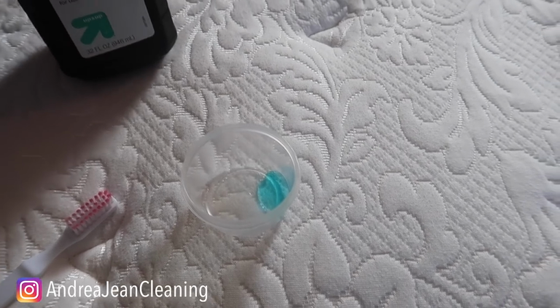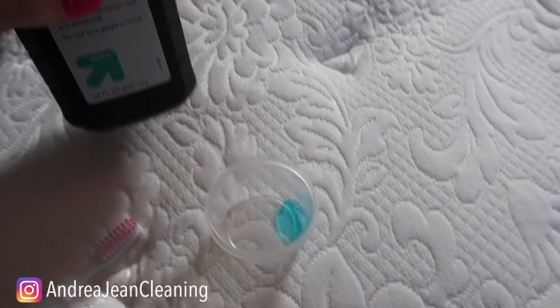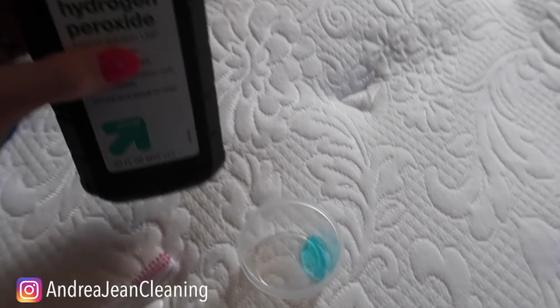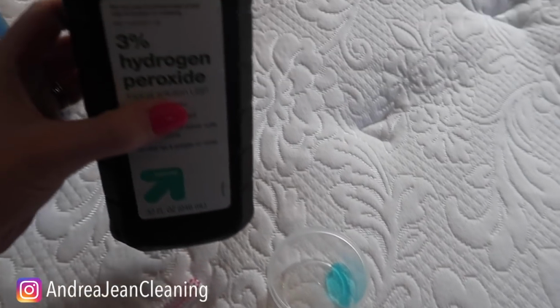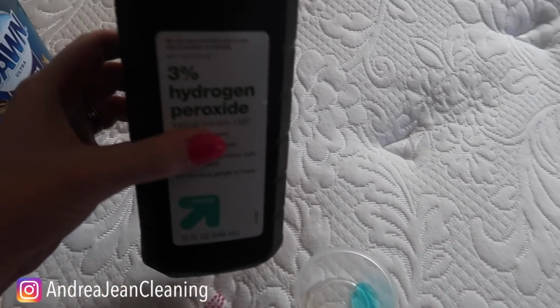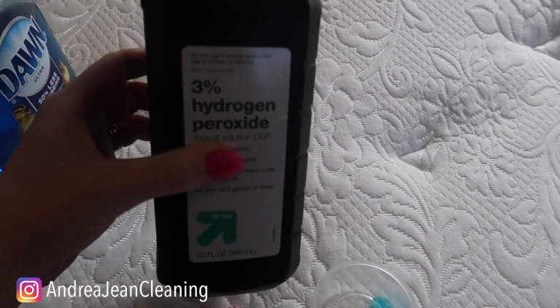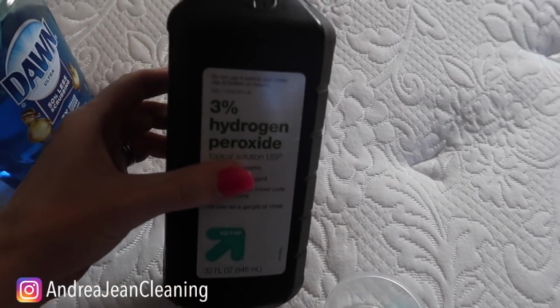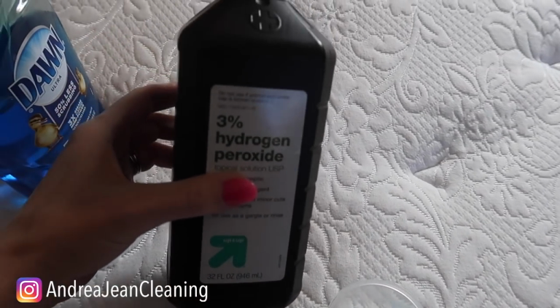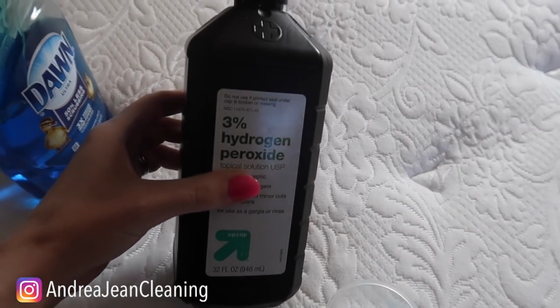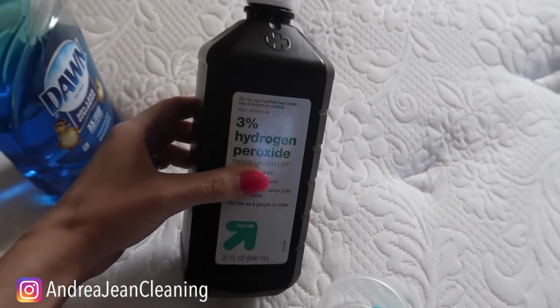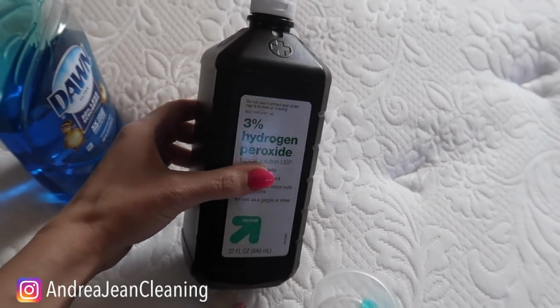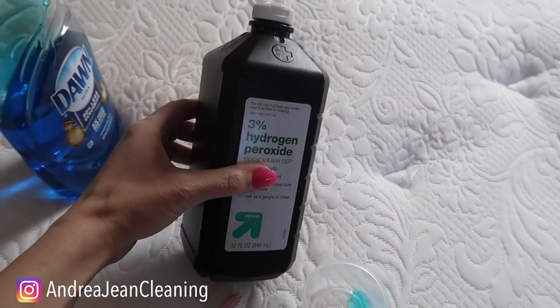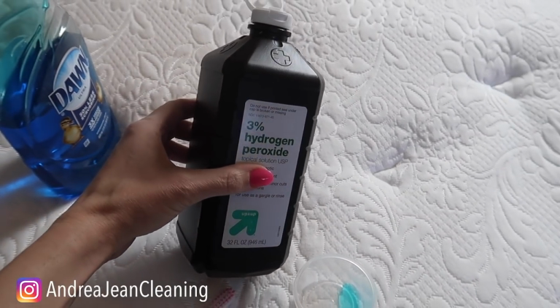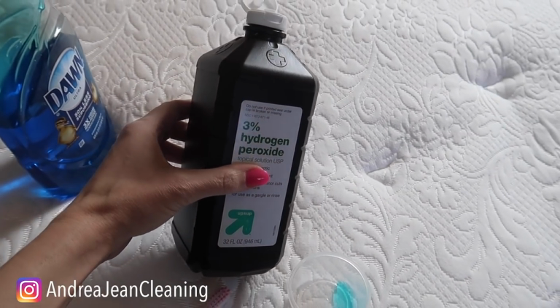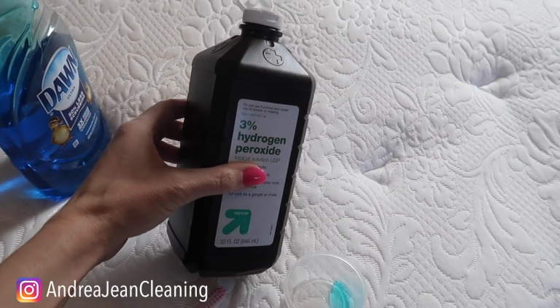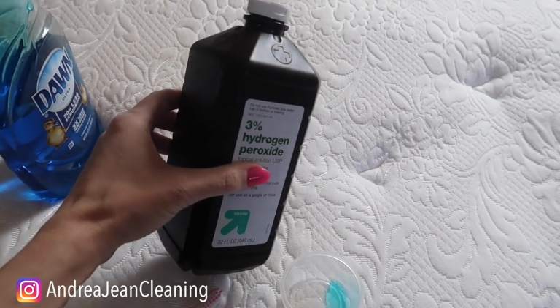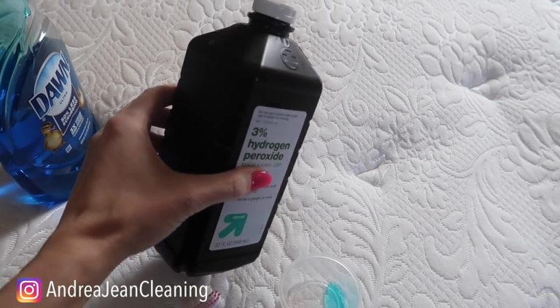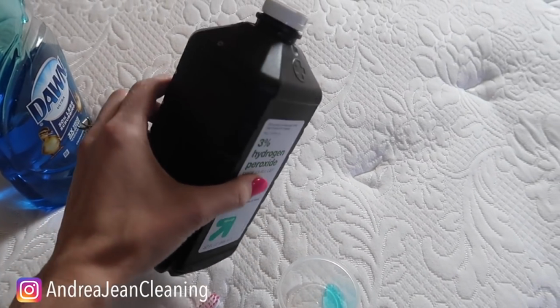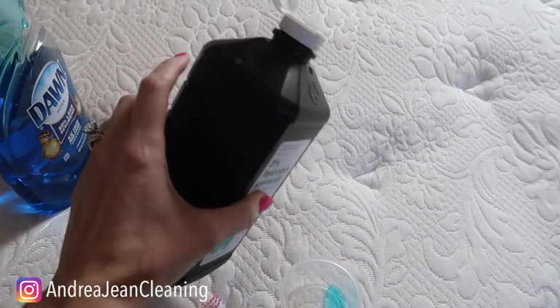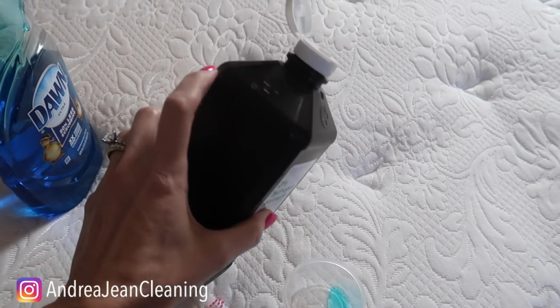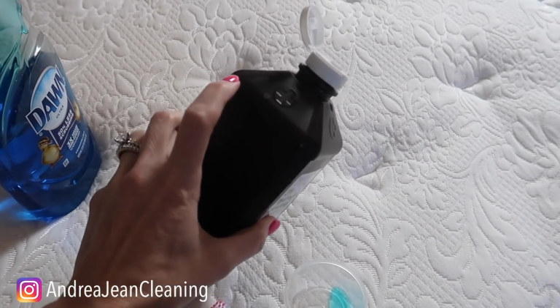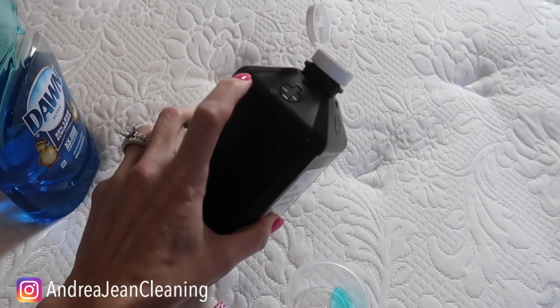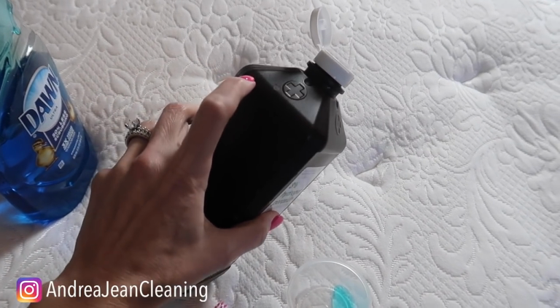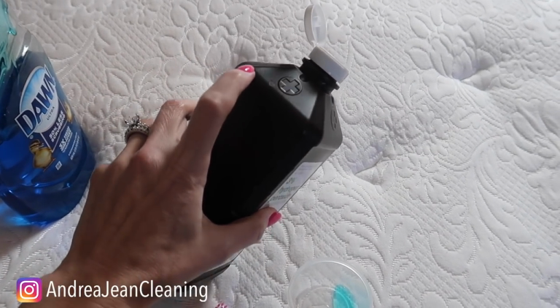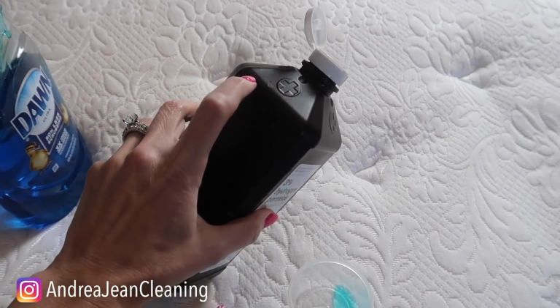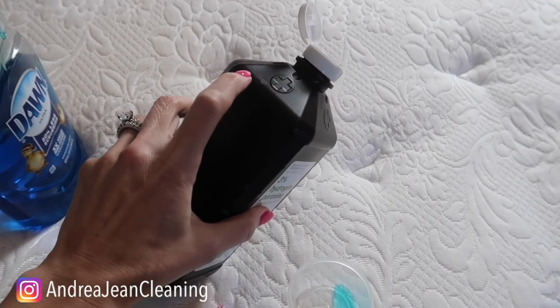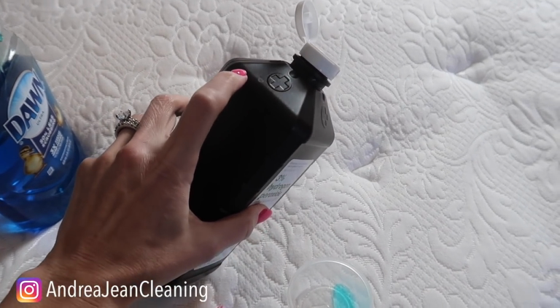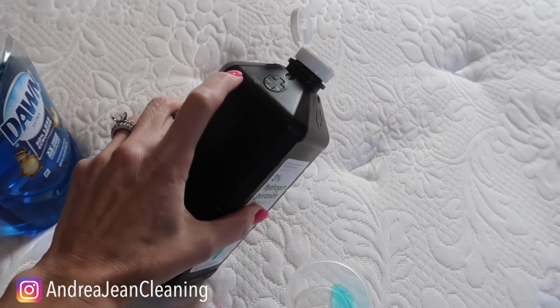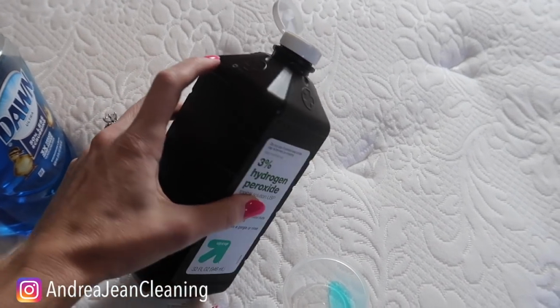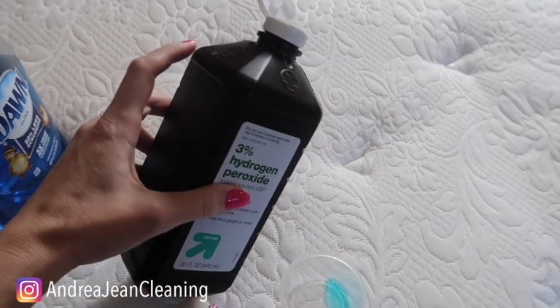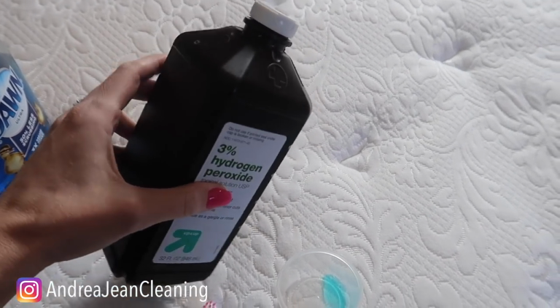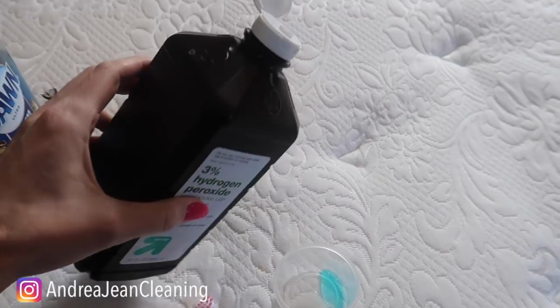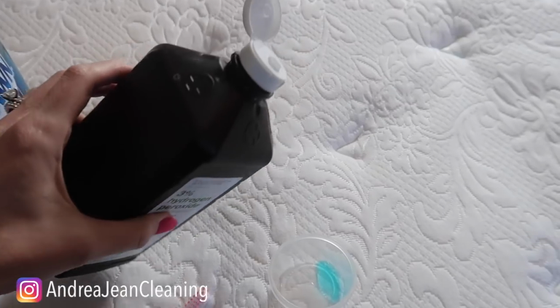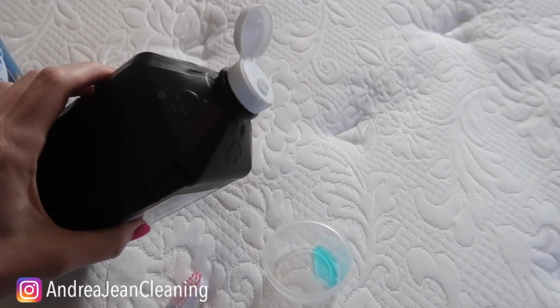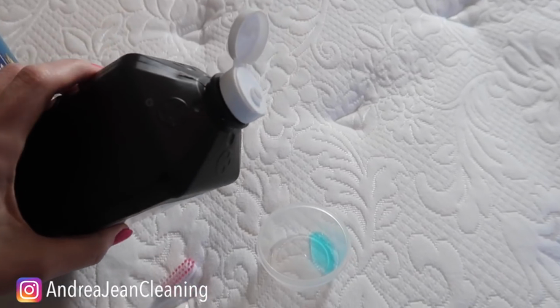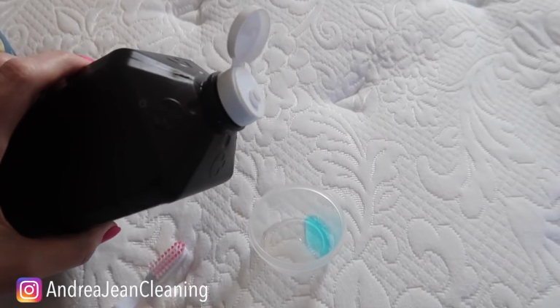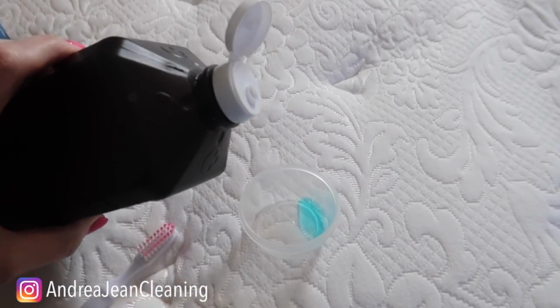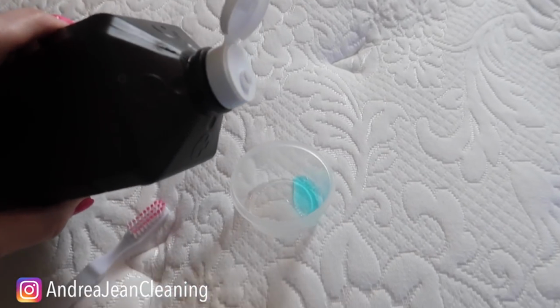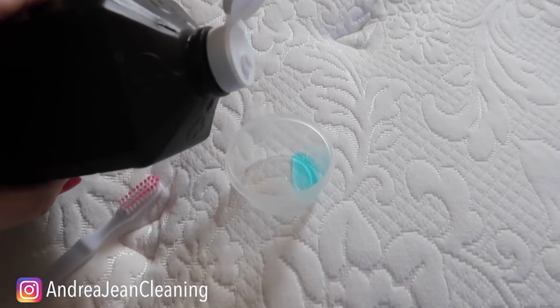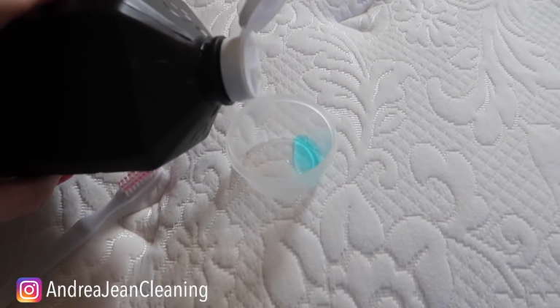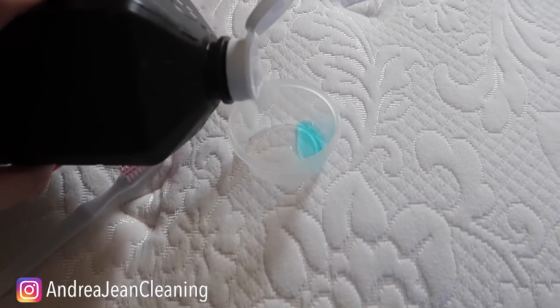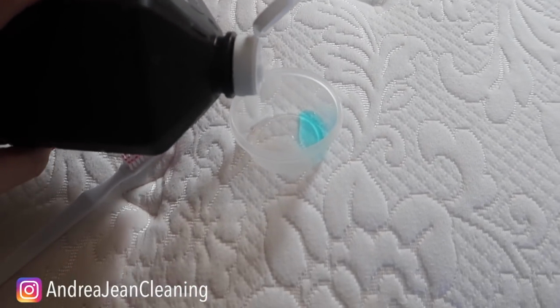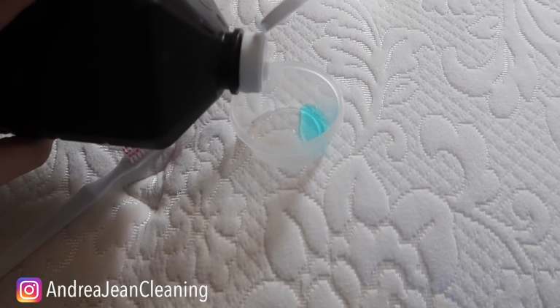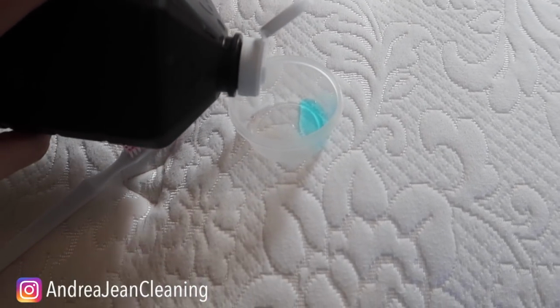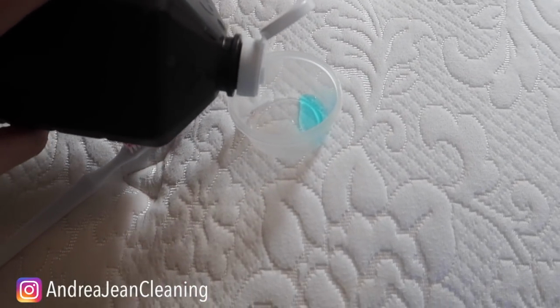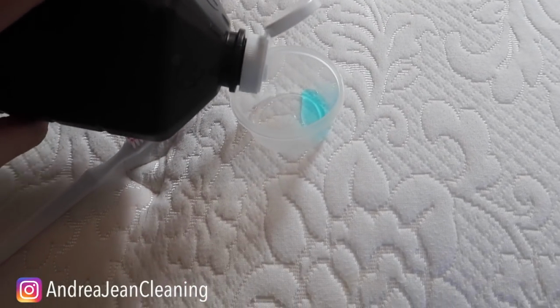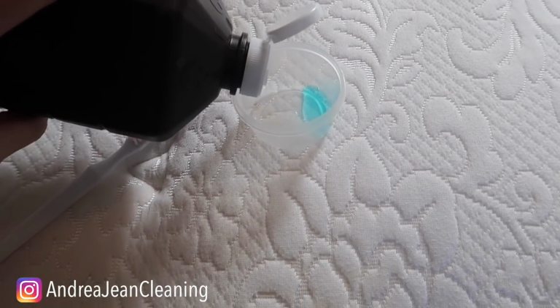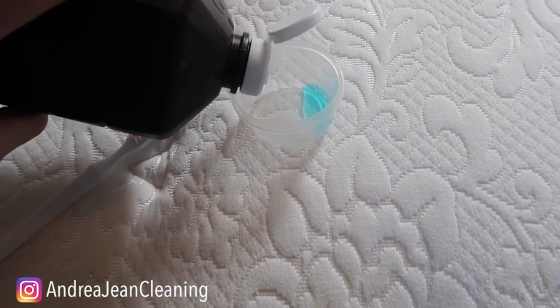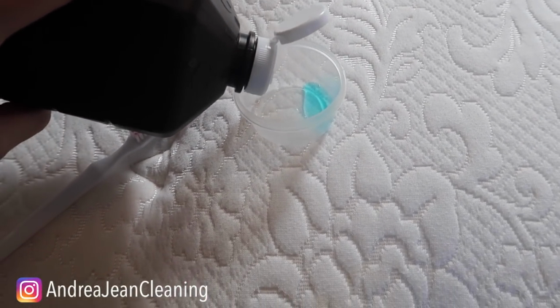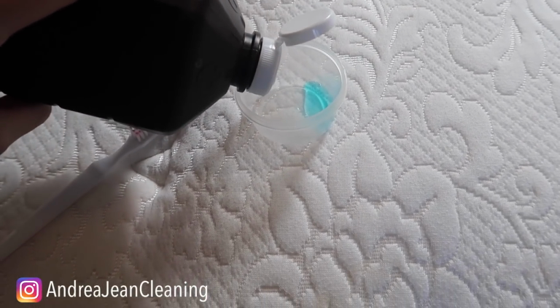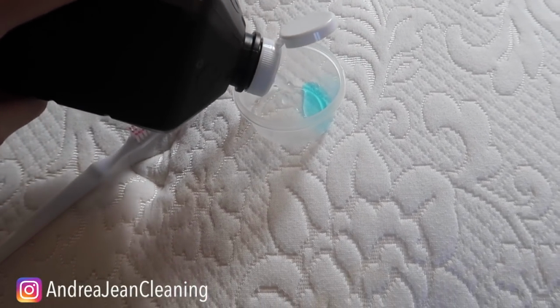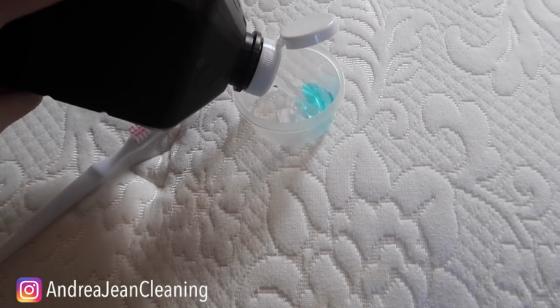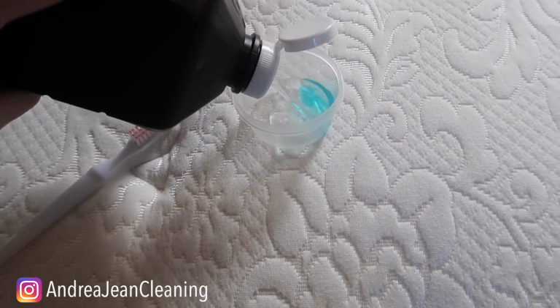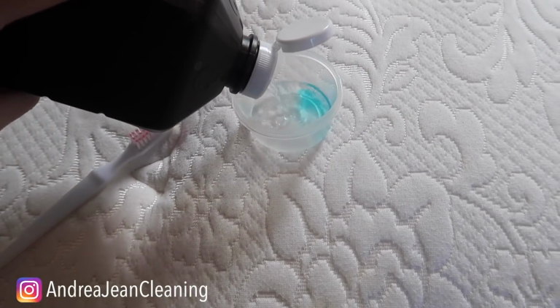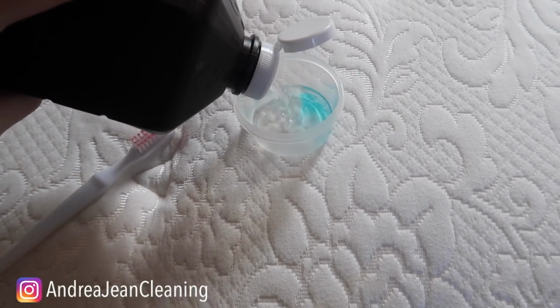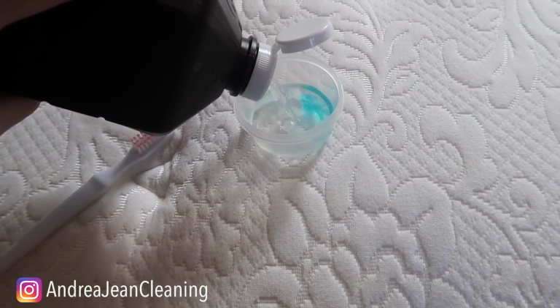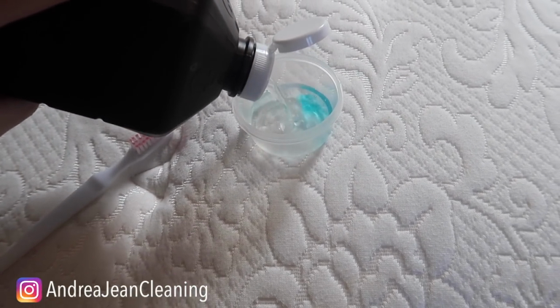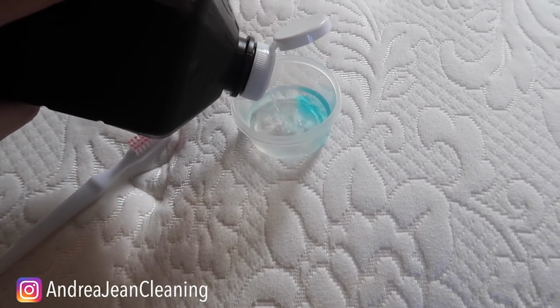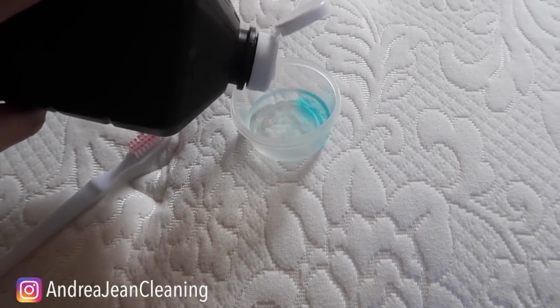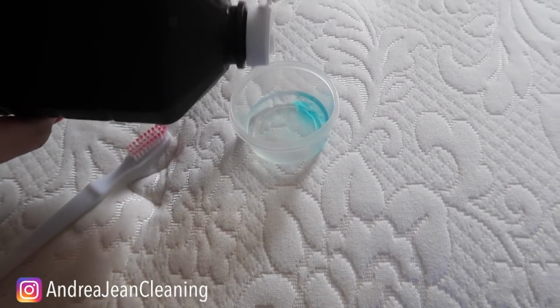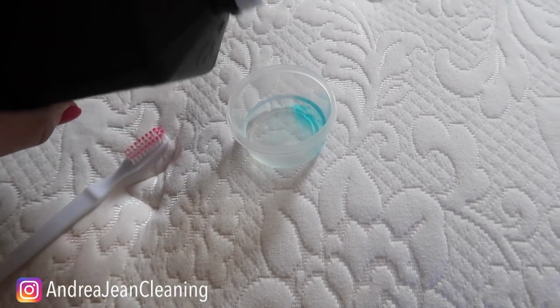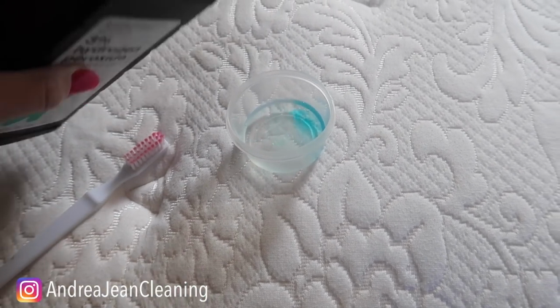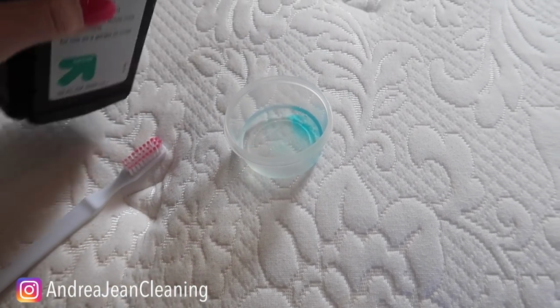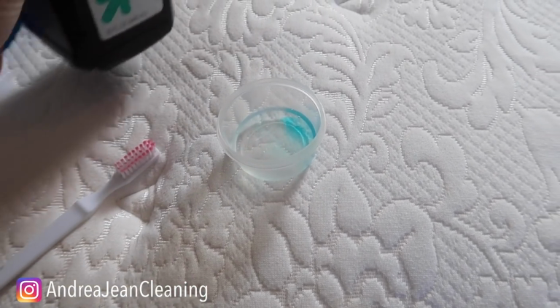You're going to take some hydrogen peroxide. It's important that you leave it in the brown container like this because when it is exposed to light it starts to break down.